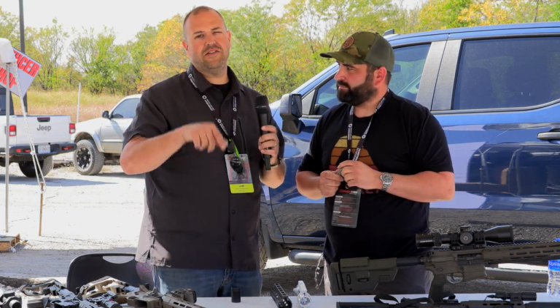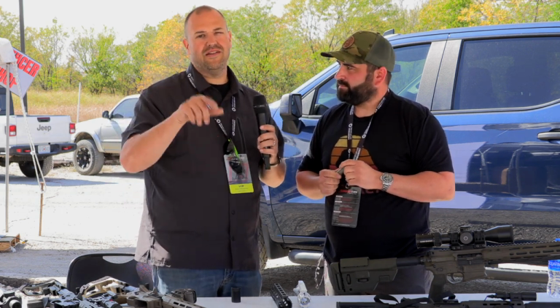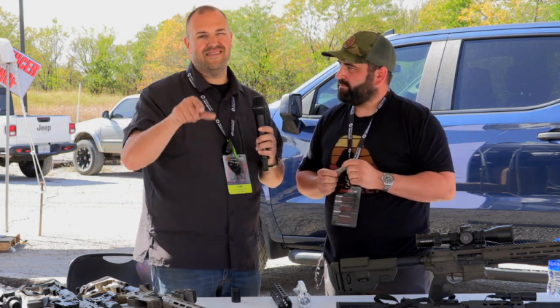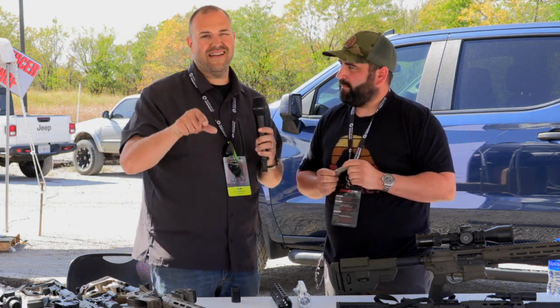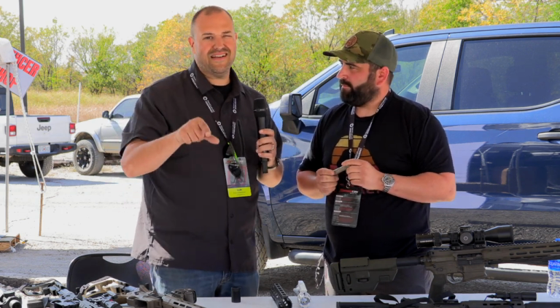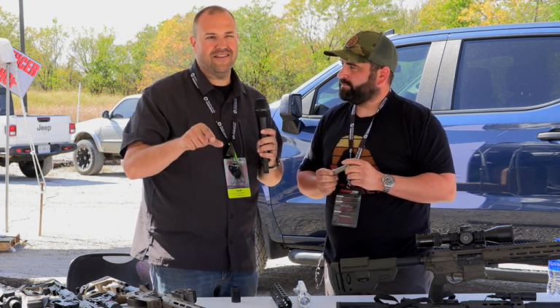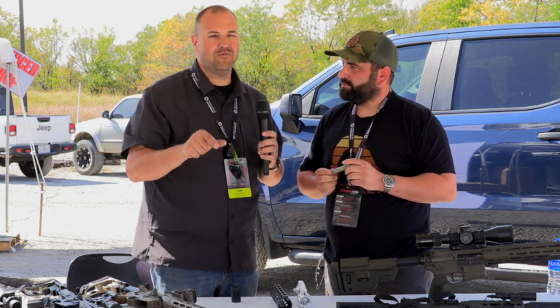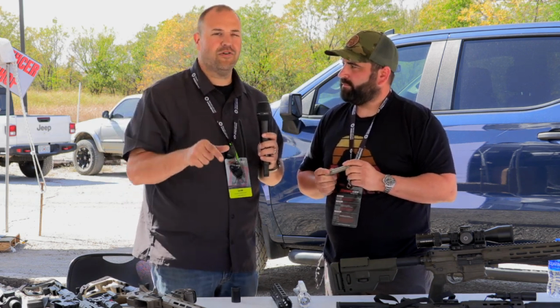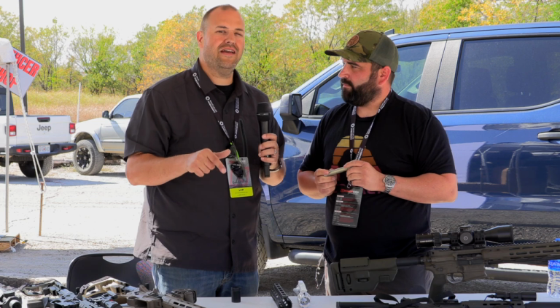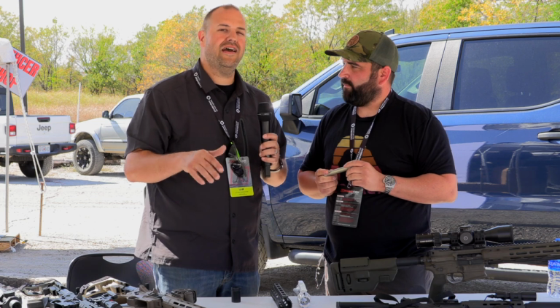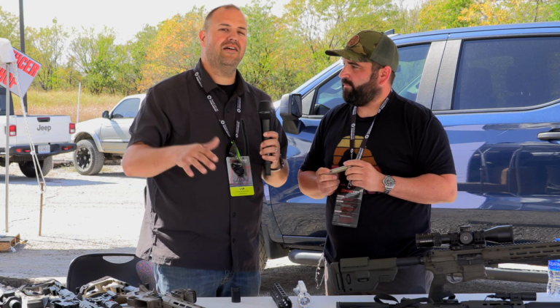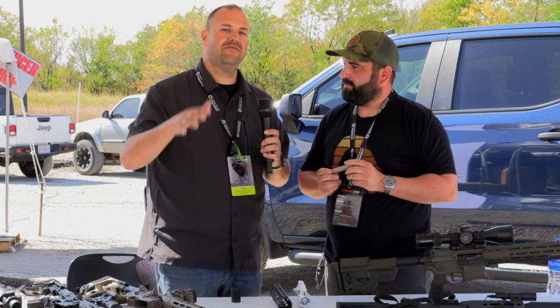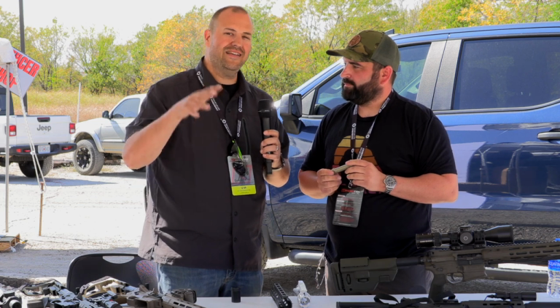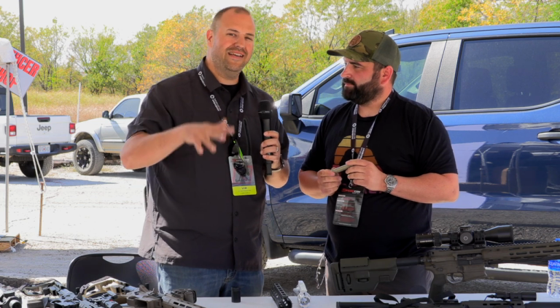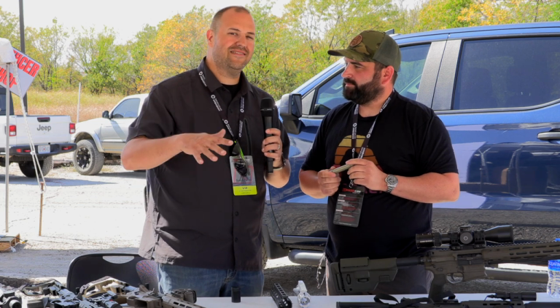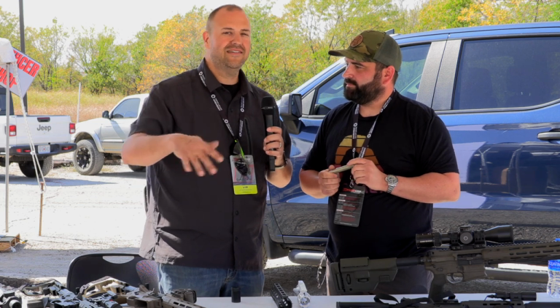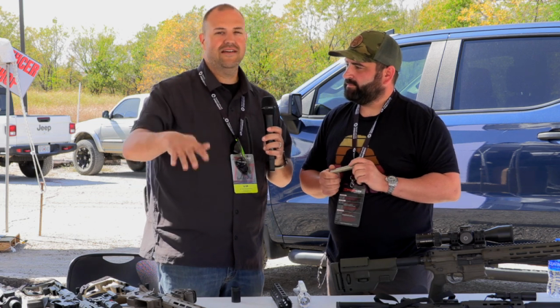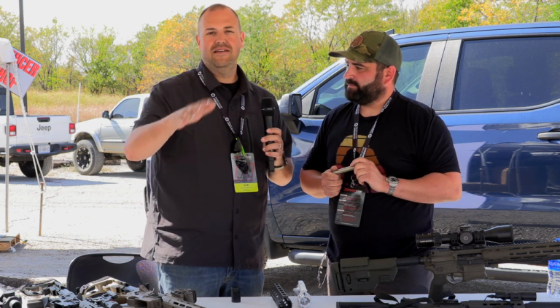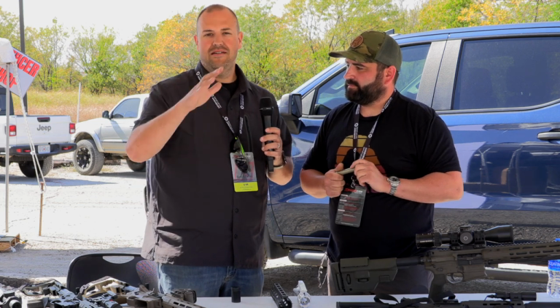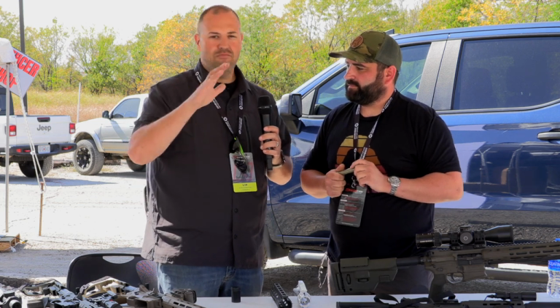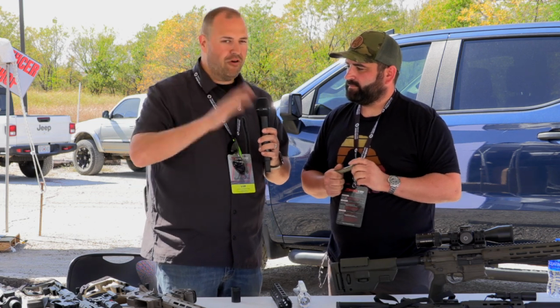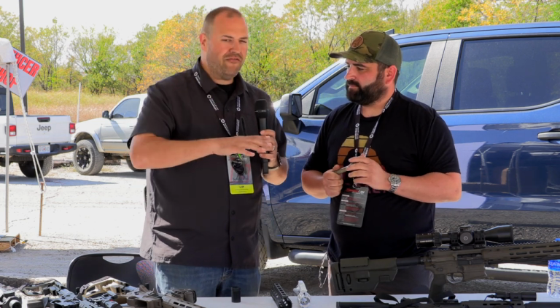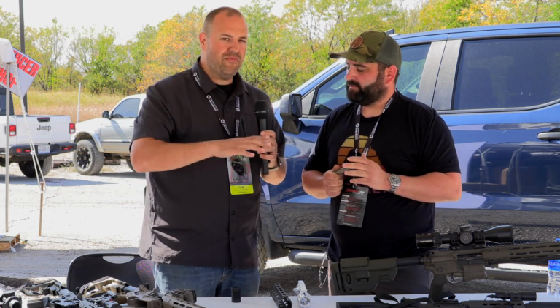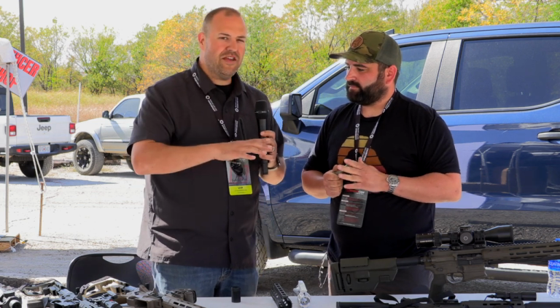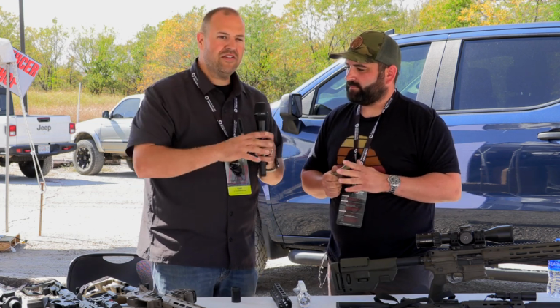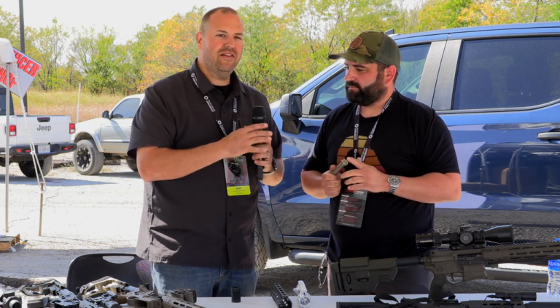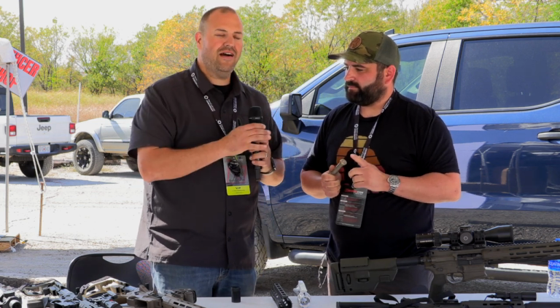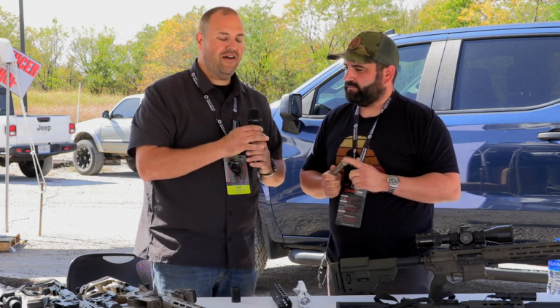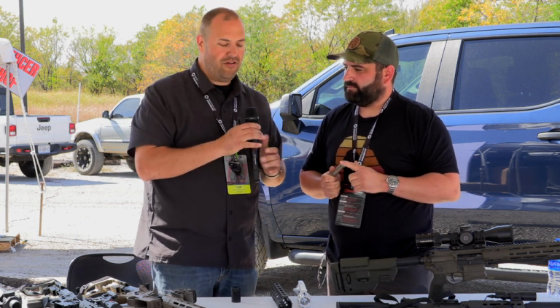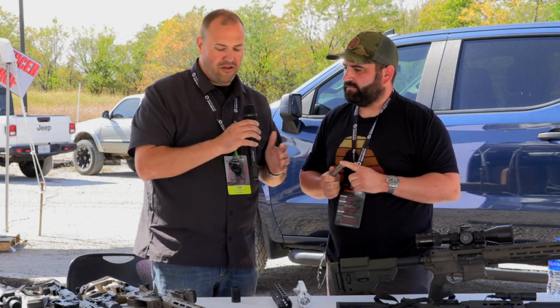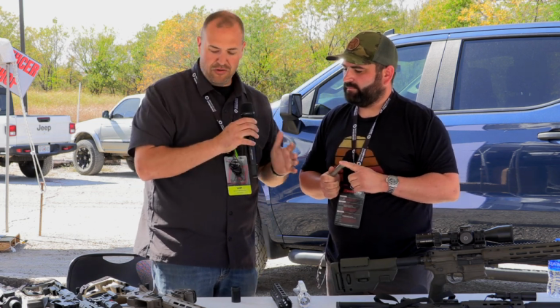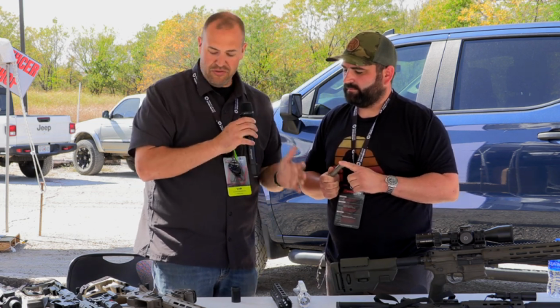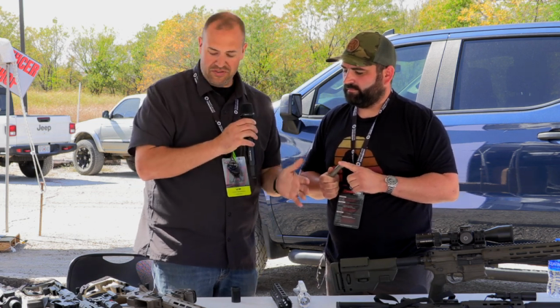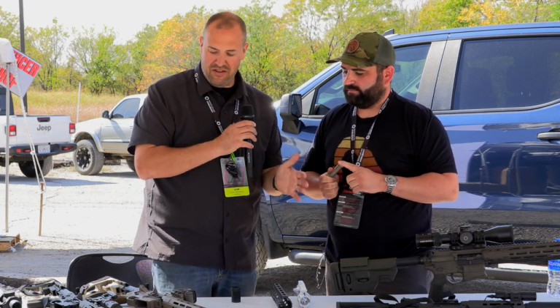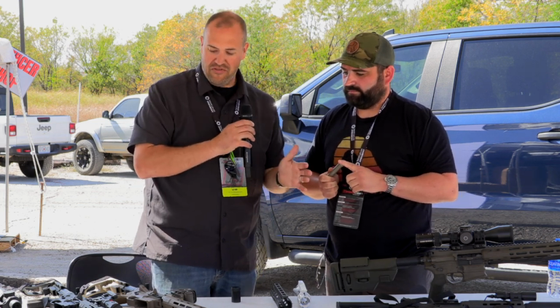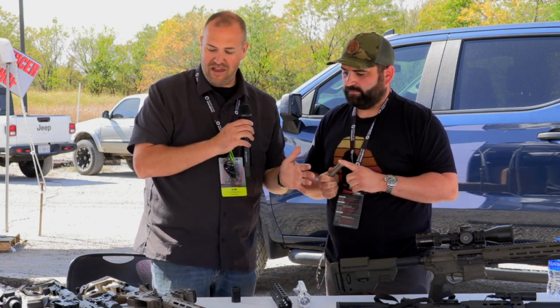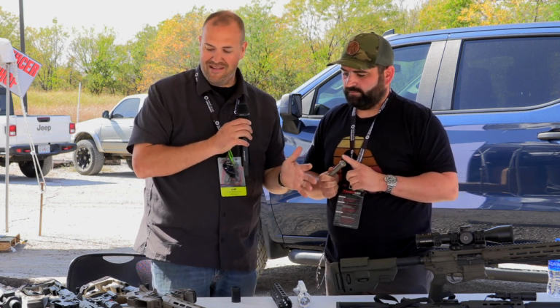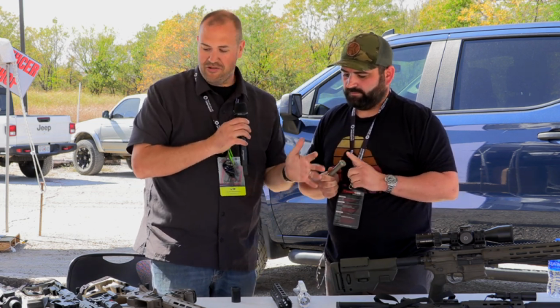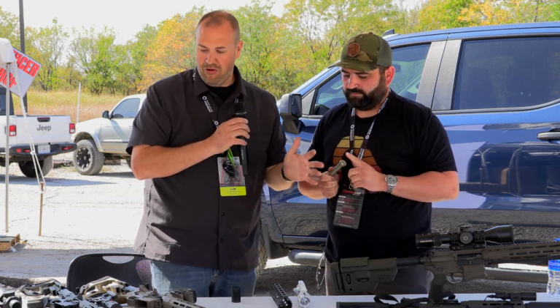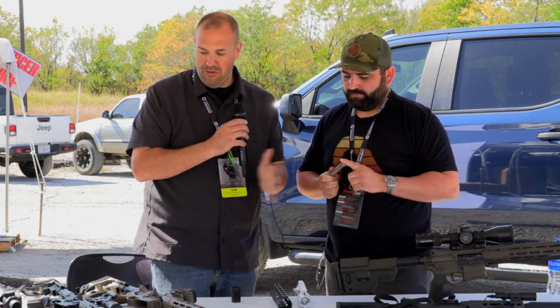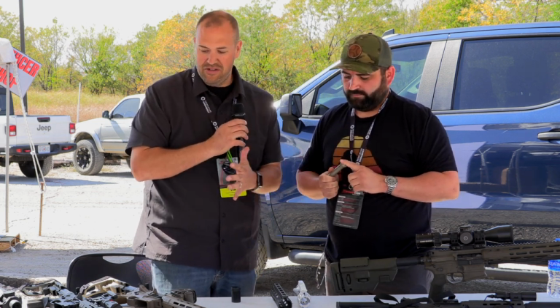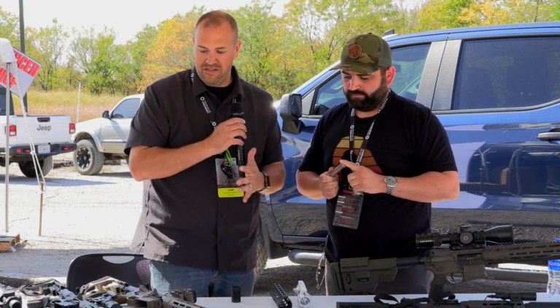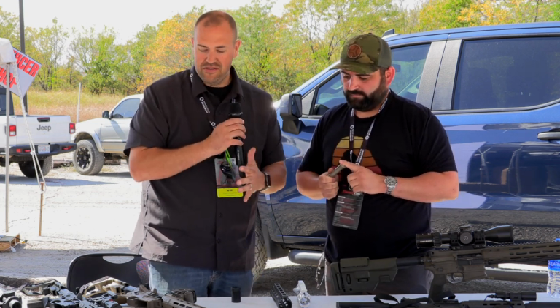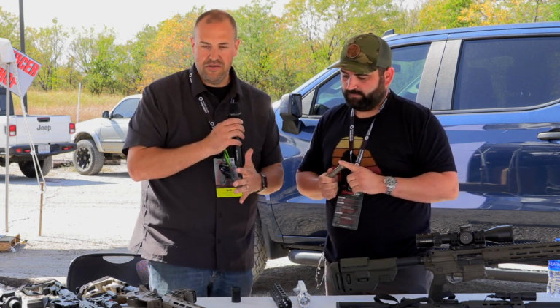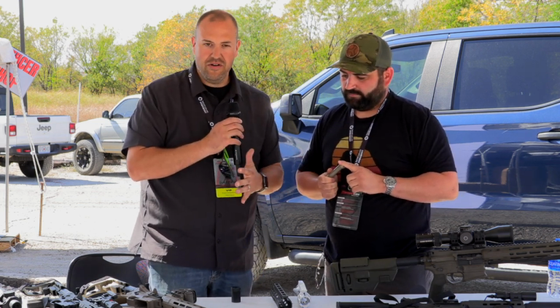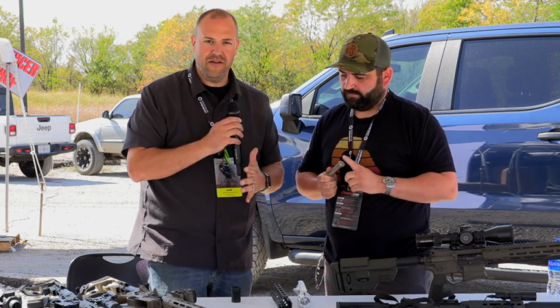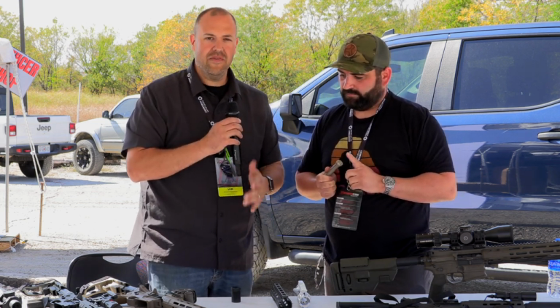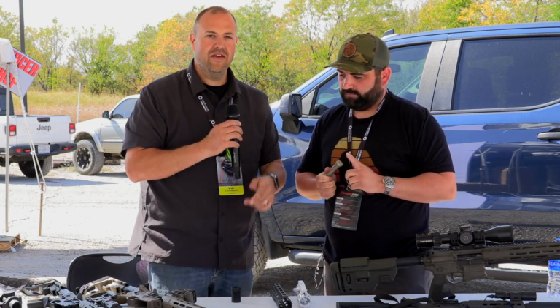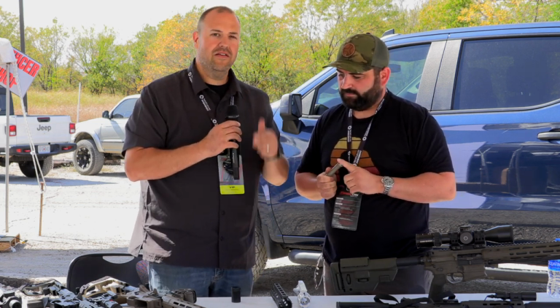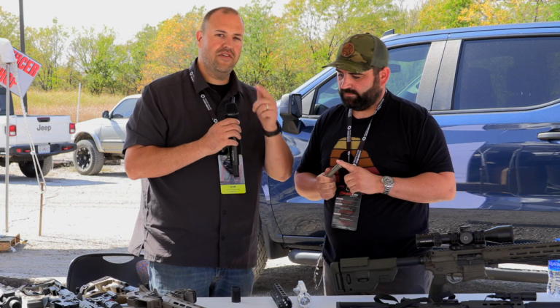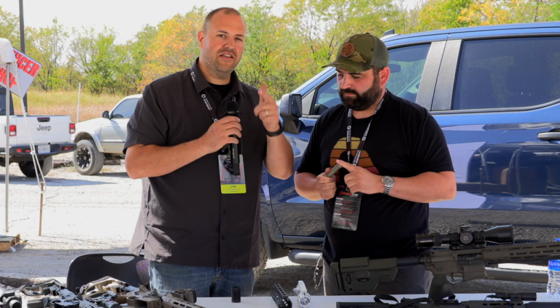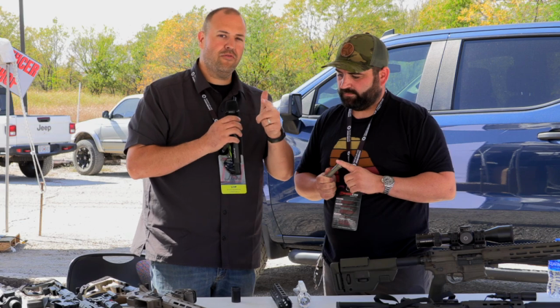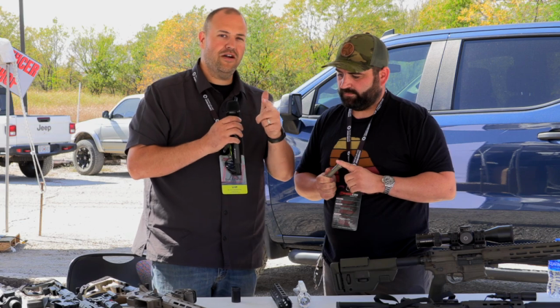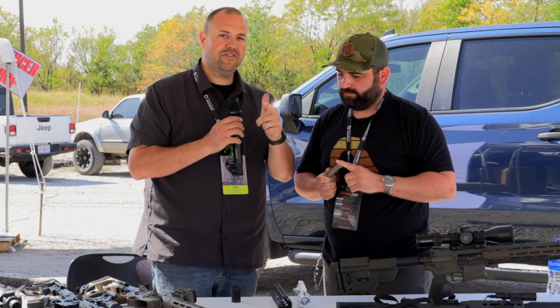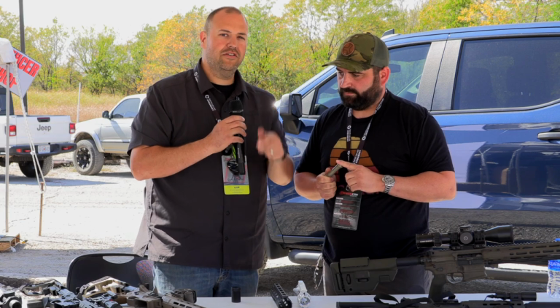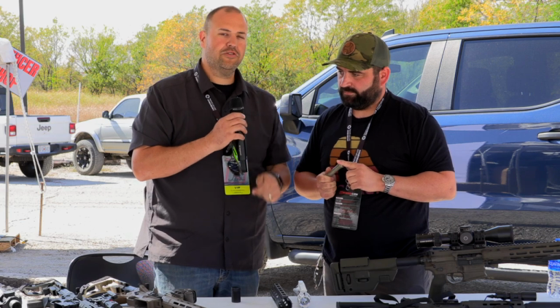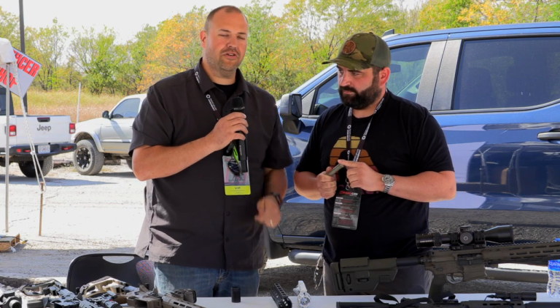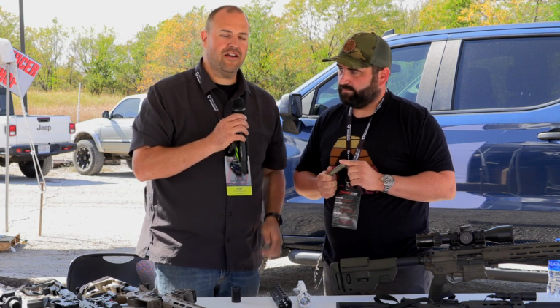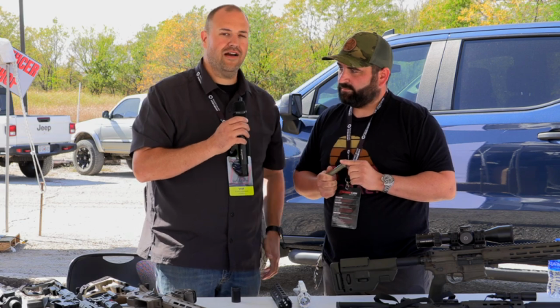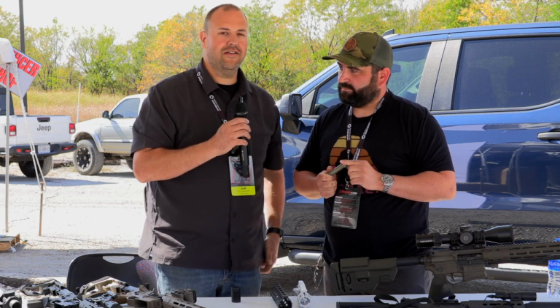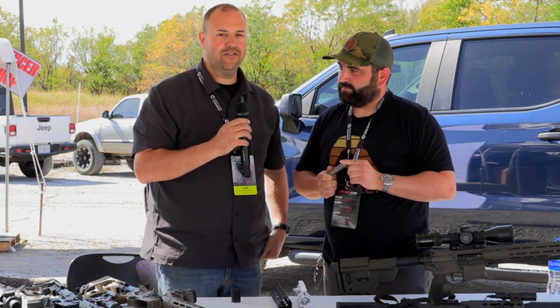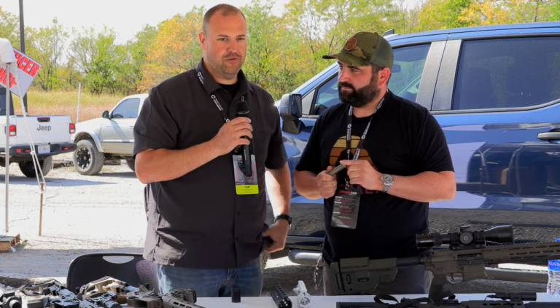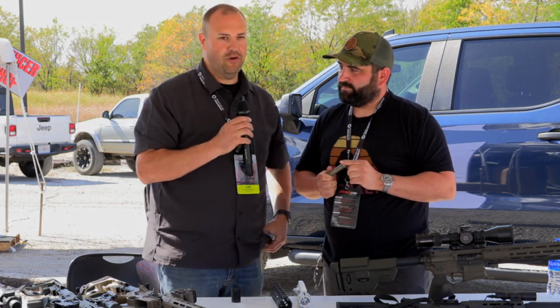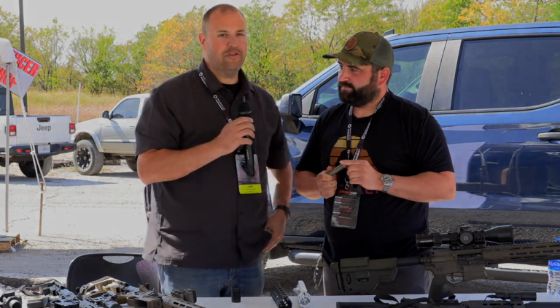For more information, head over to our webpage Guns and Tactics — we're going to have links and more information on all the cool stuff that Cobalt is doing. Thanks for watching TriggerCon 2022.